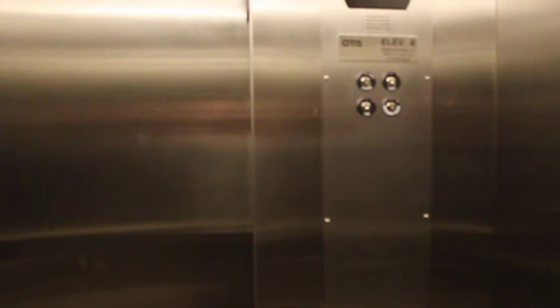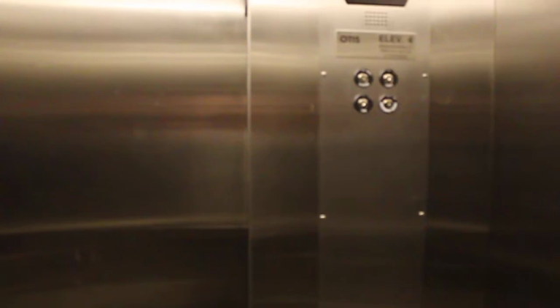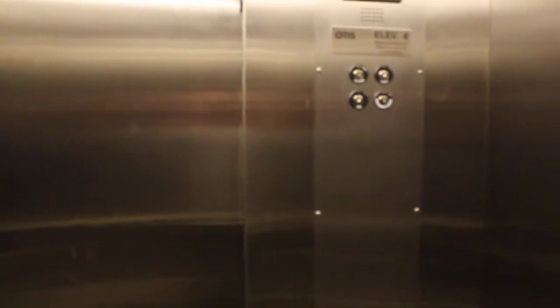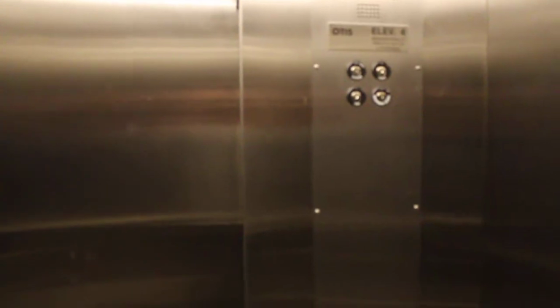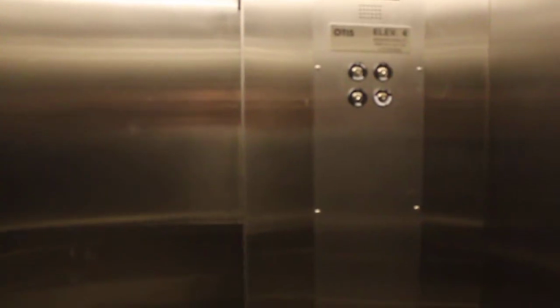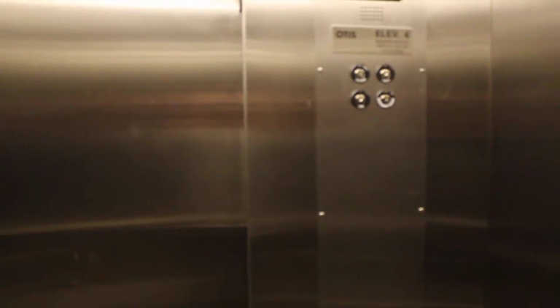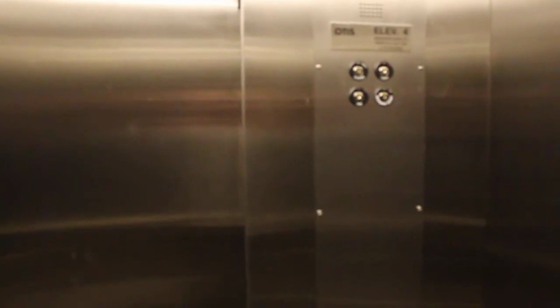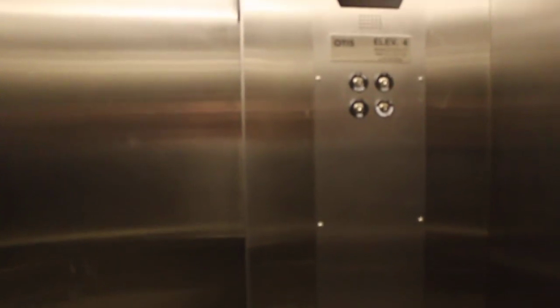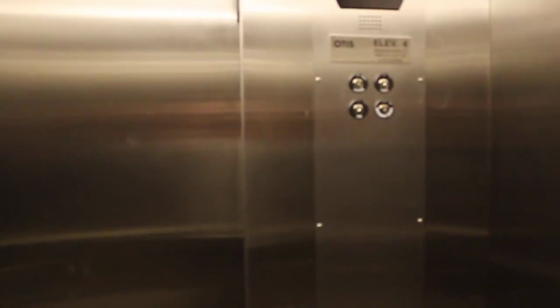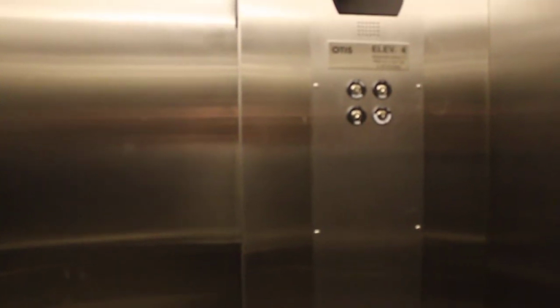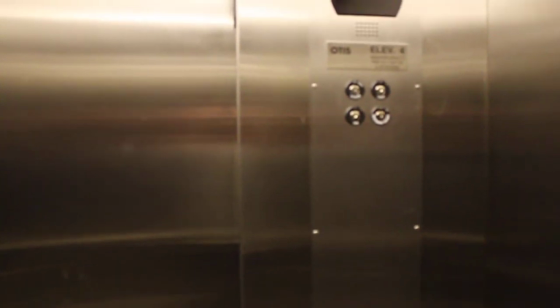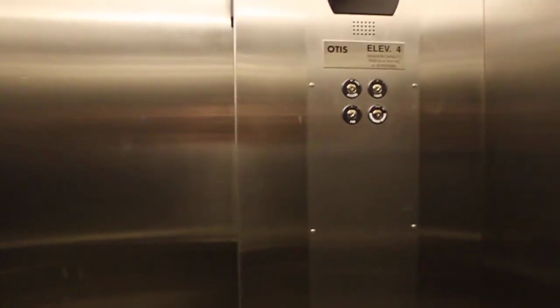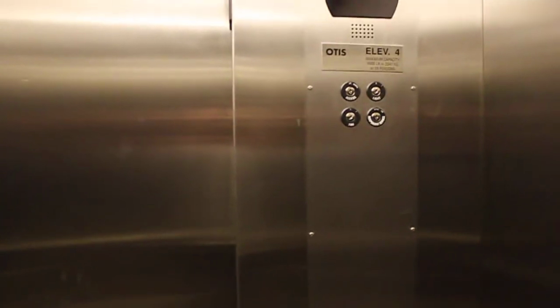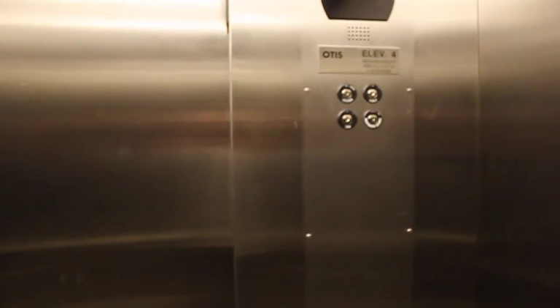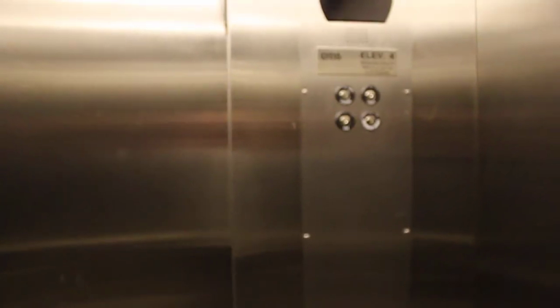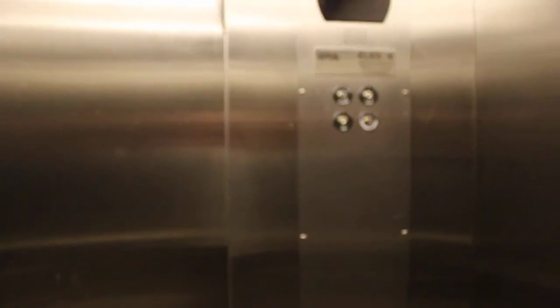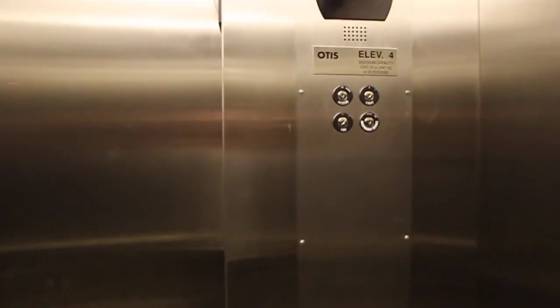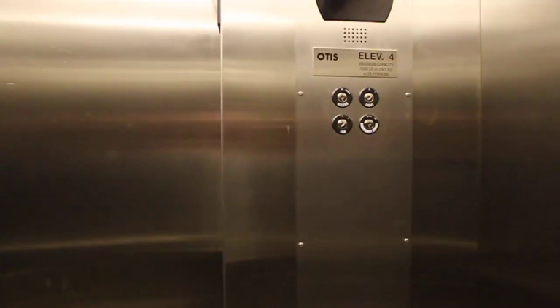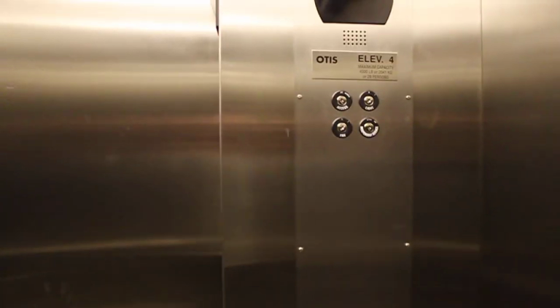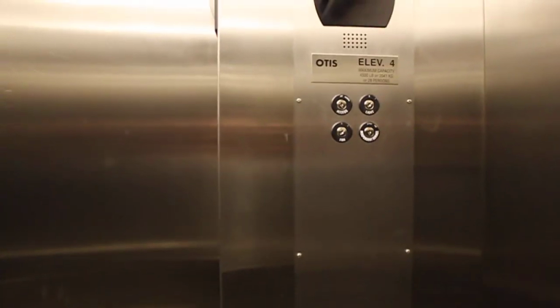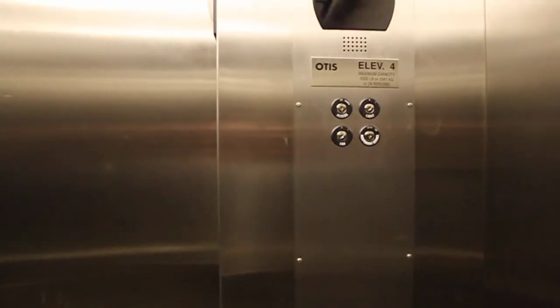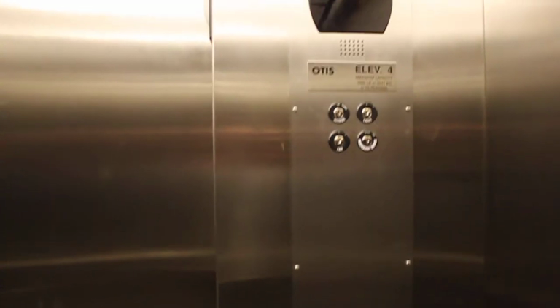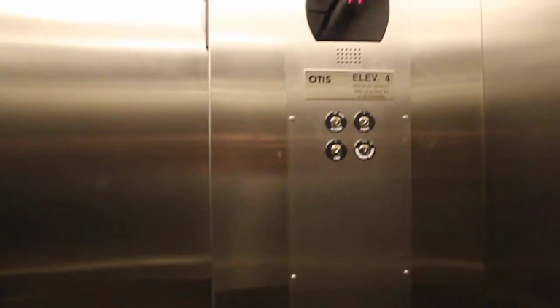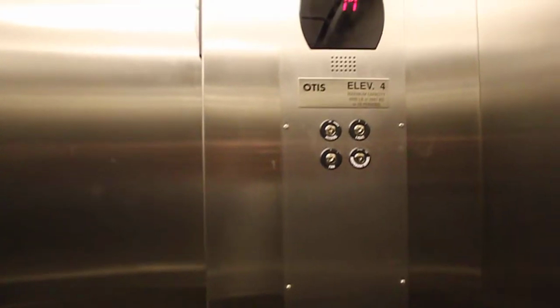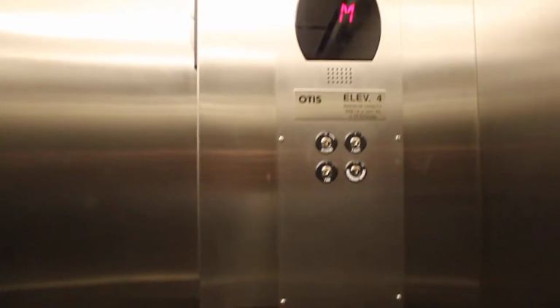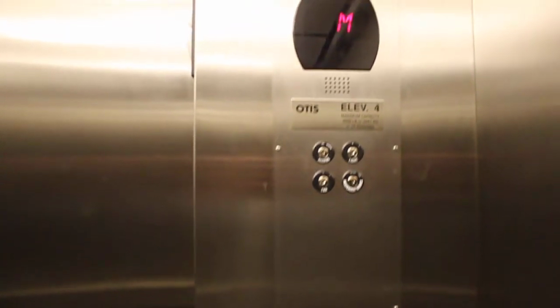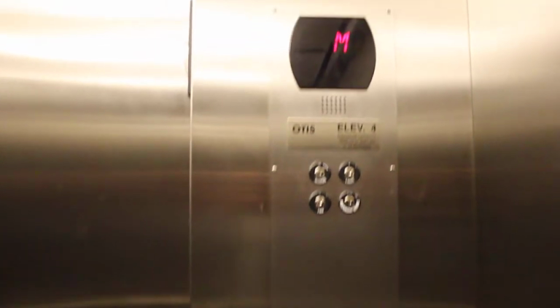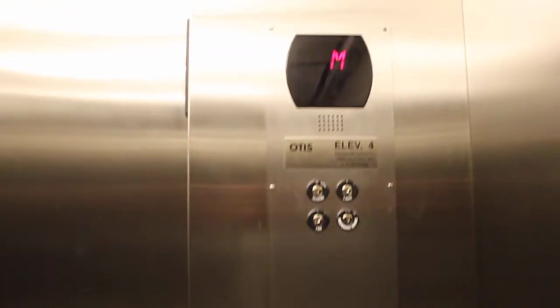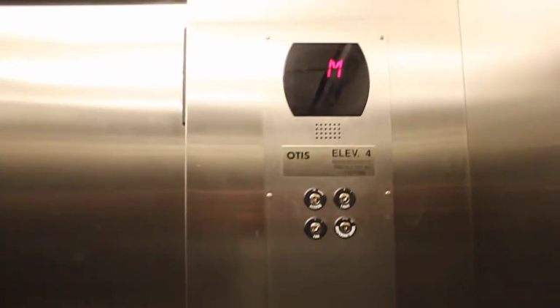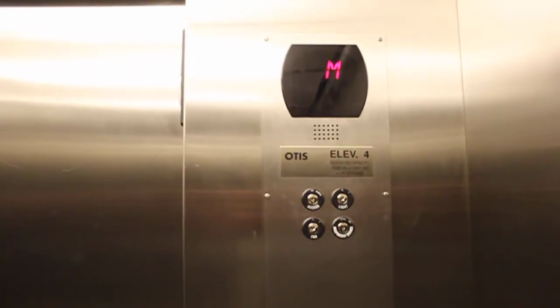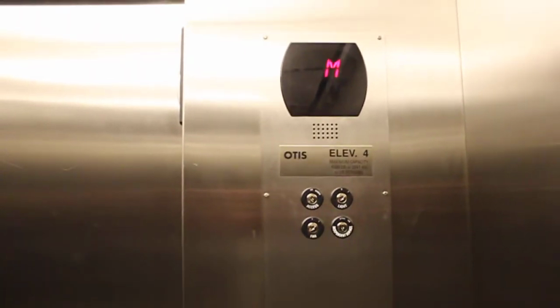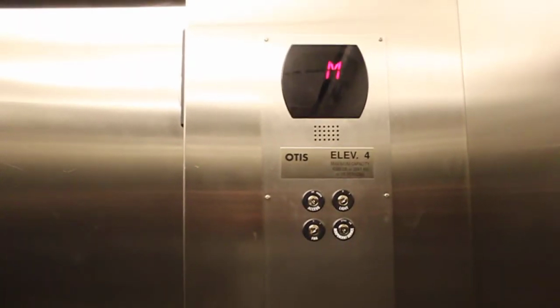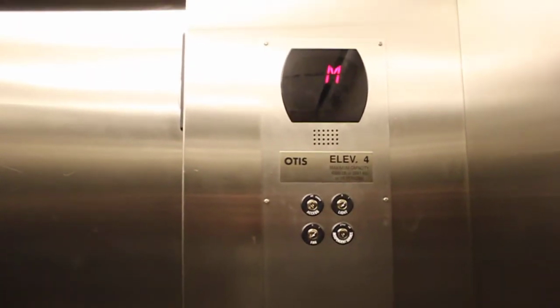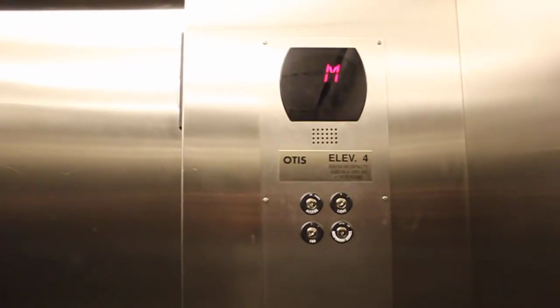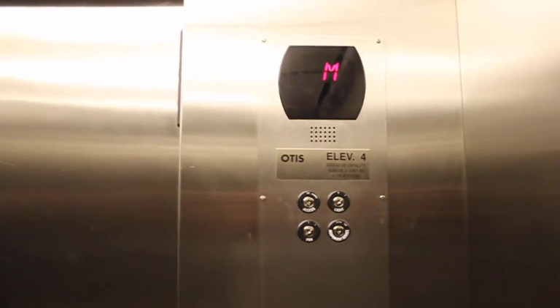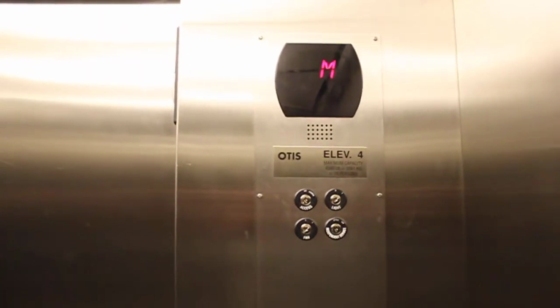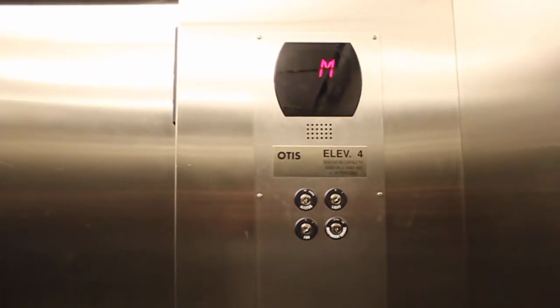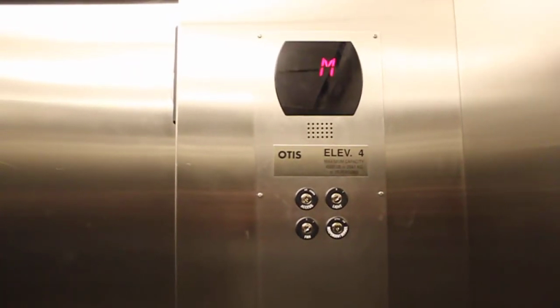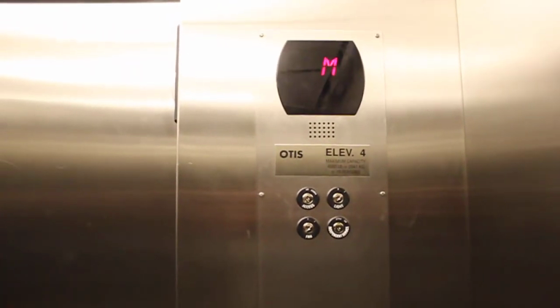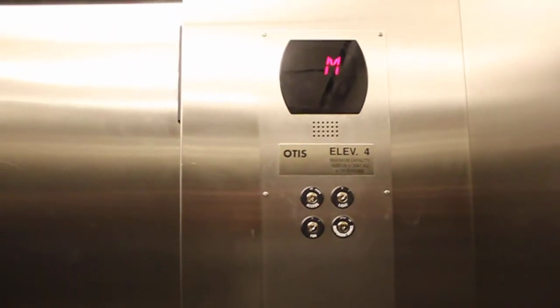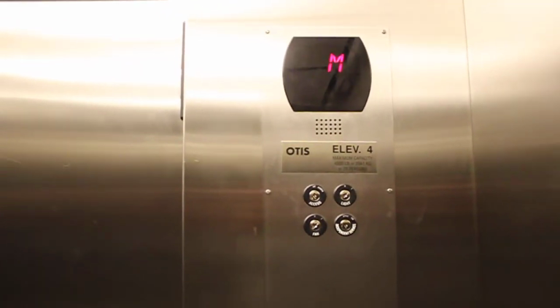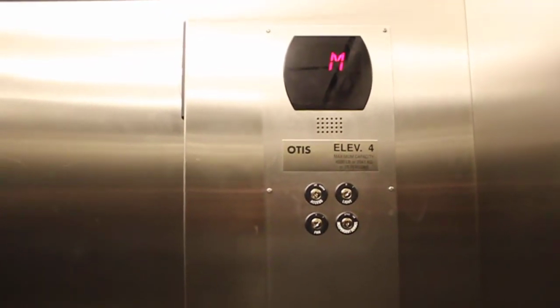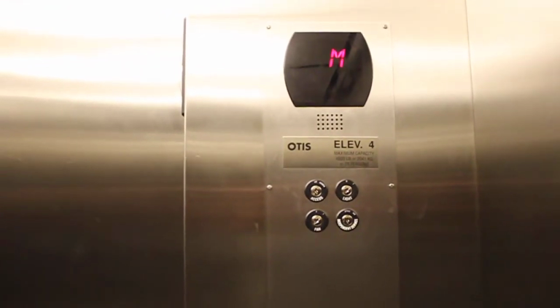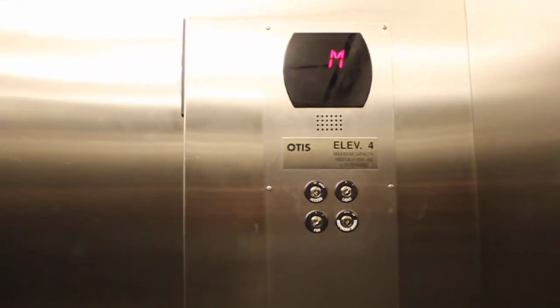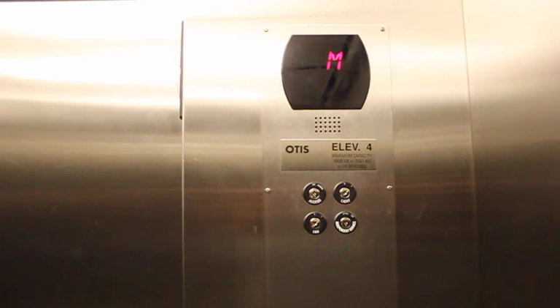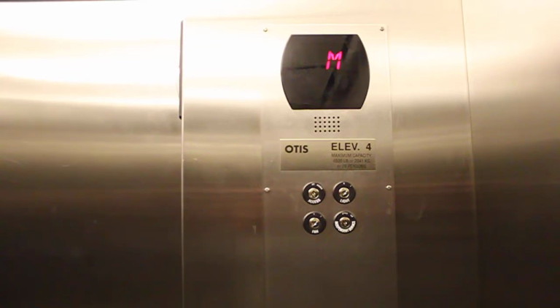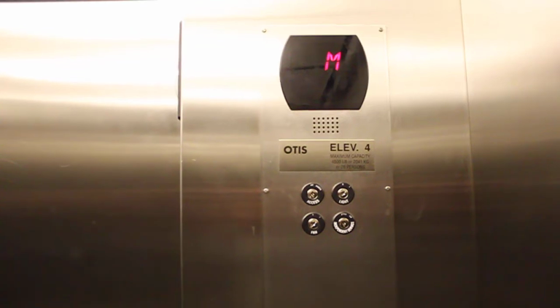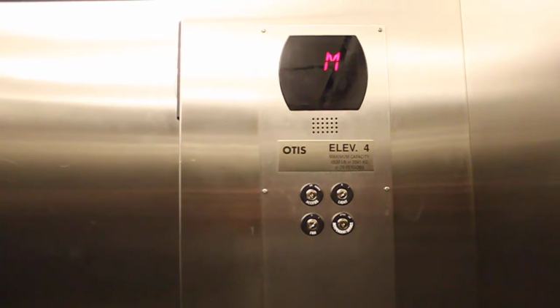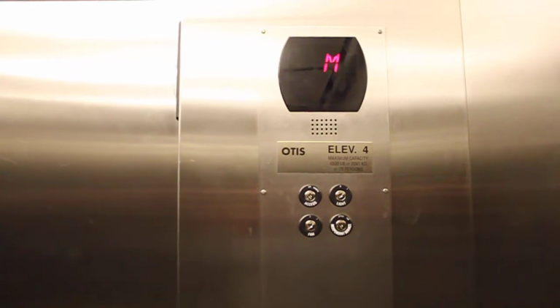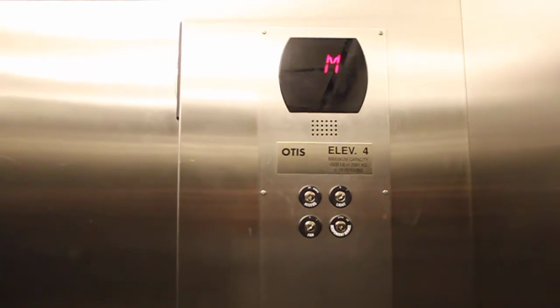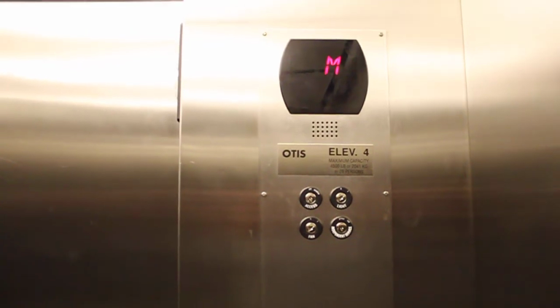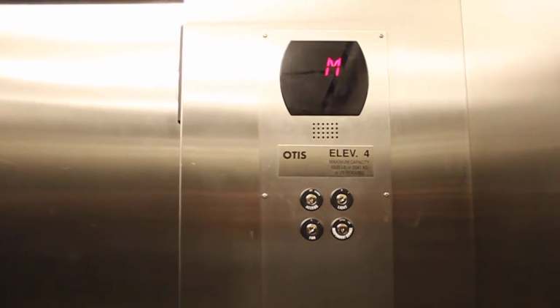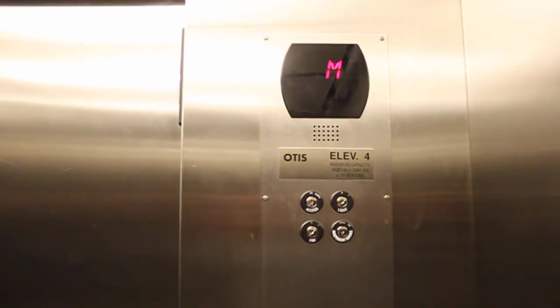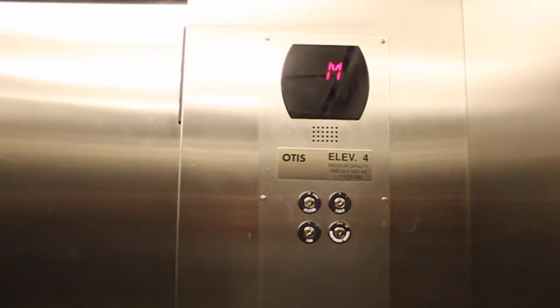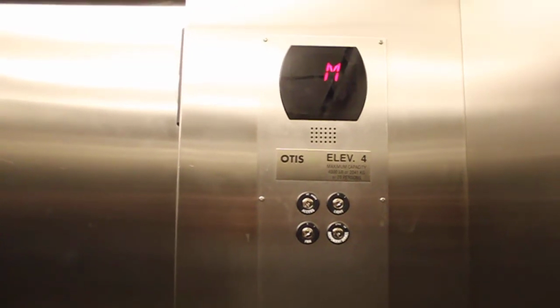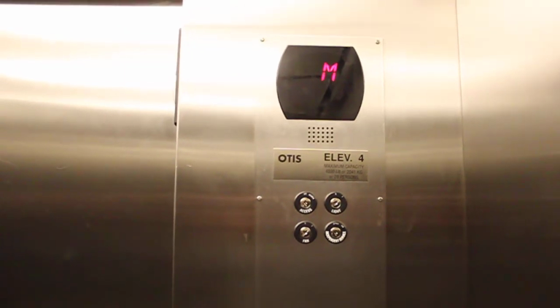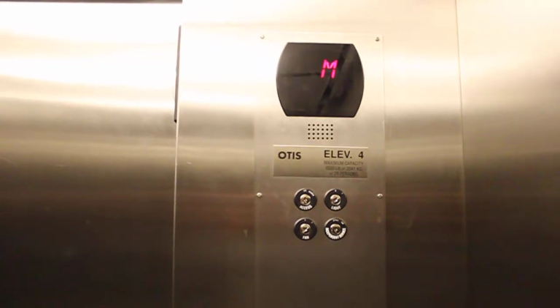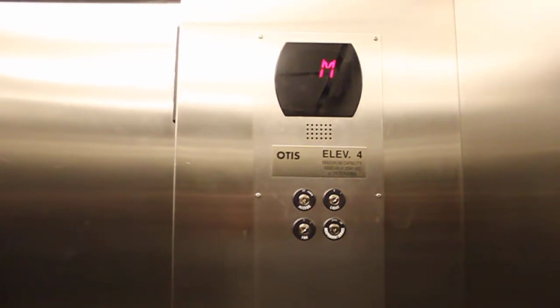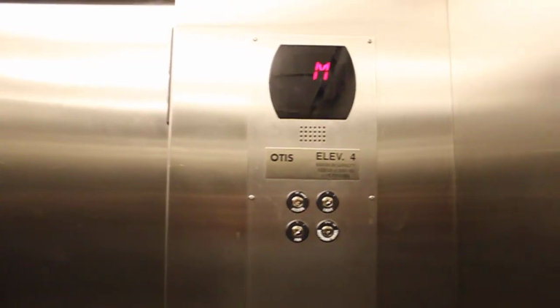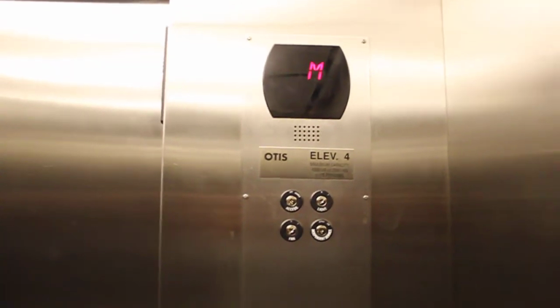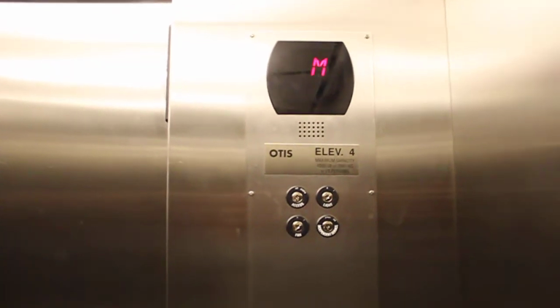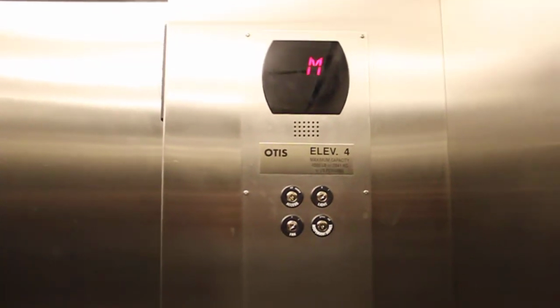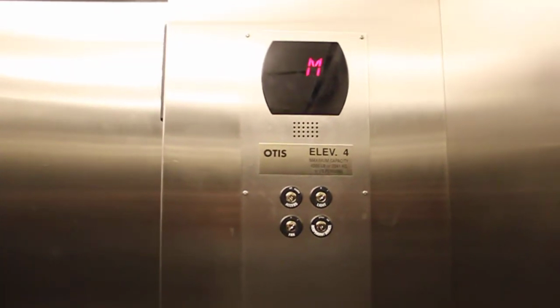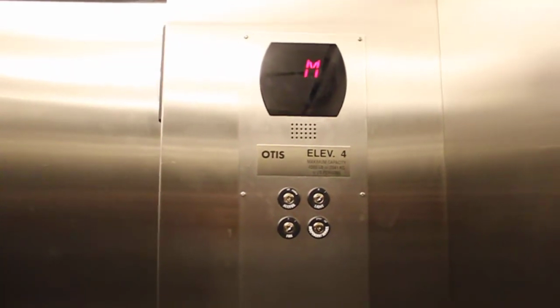All right, this is an elevator video test with my camera, the T1i. This is the Otis Elevator and the Canadian's round.